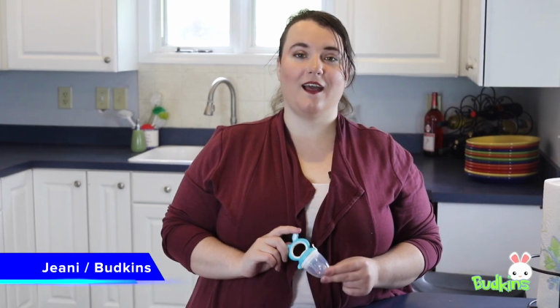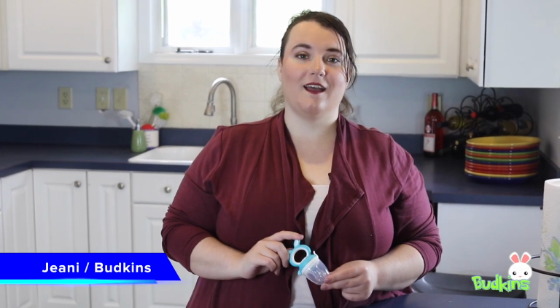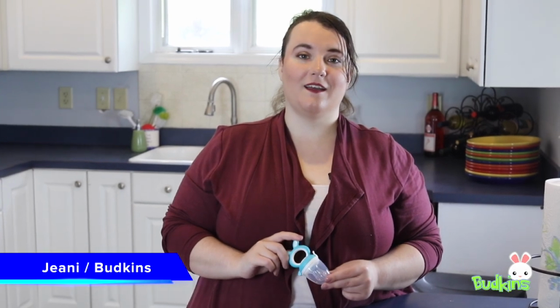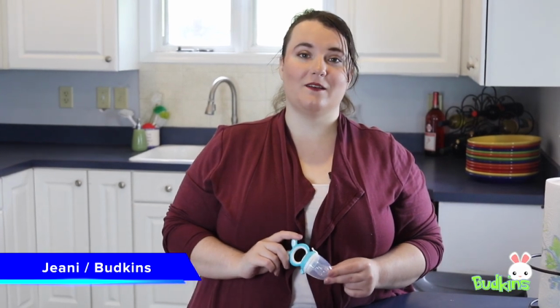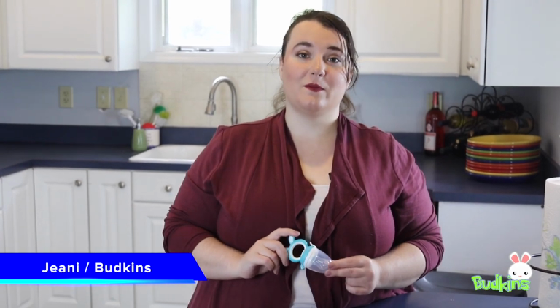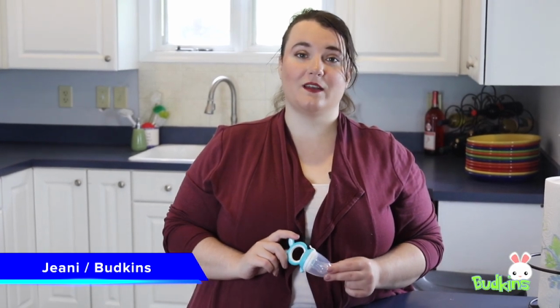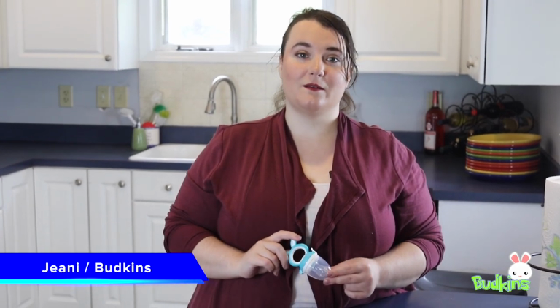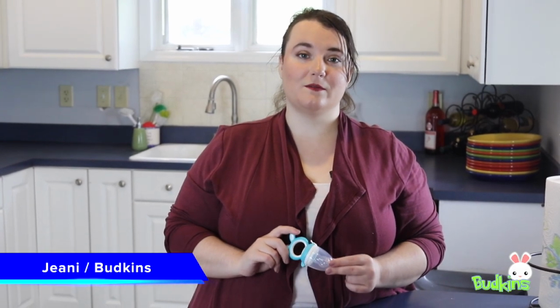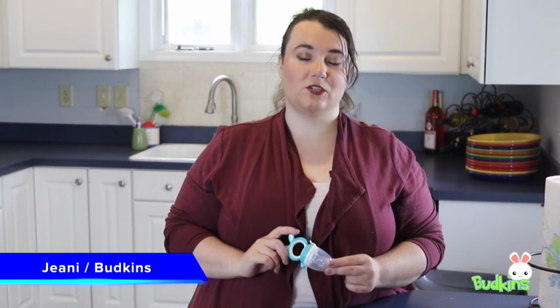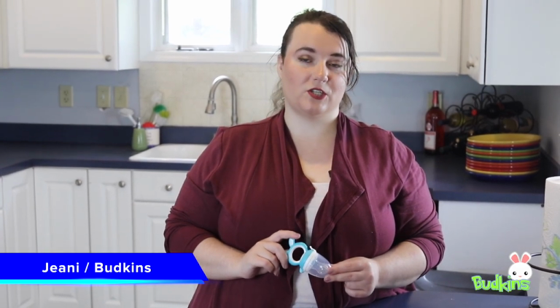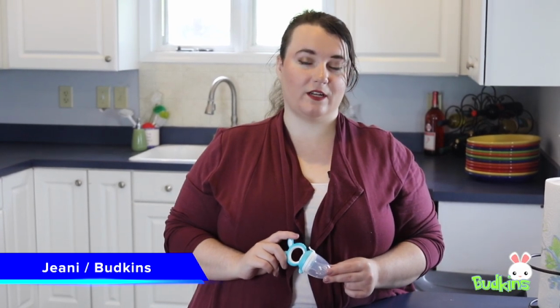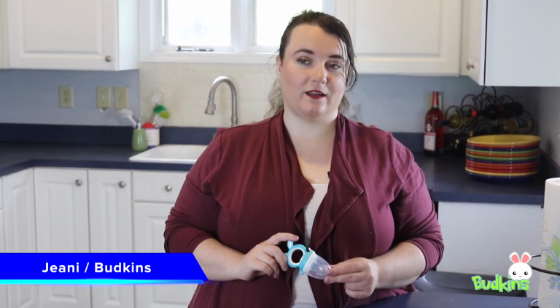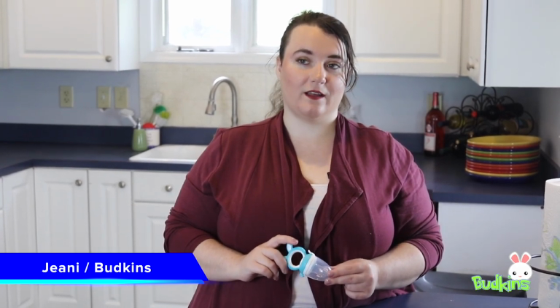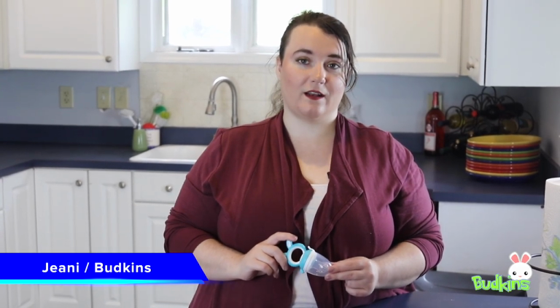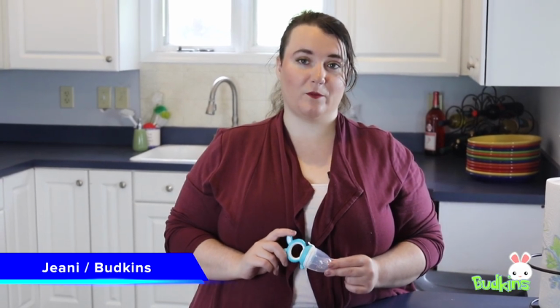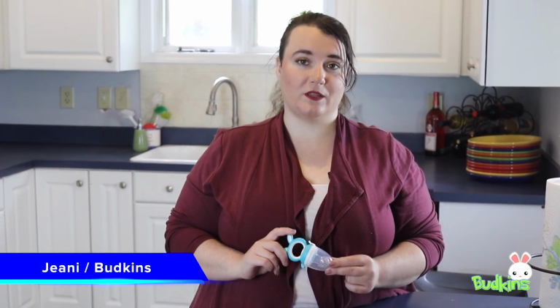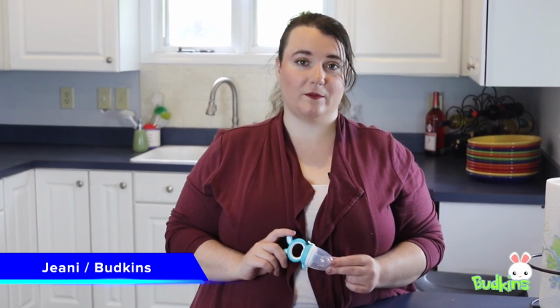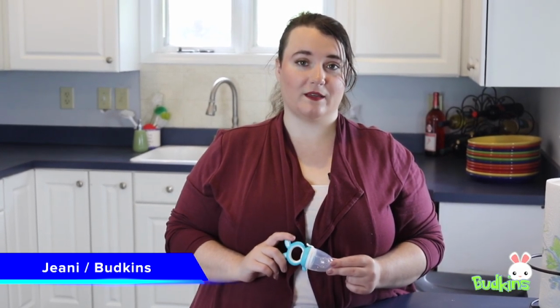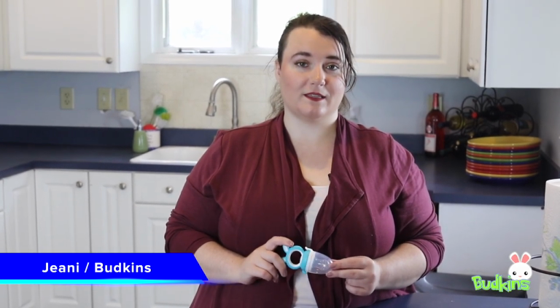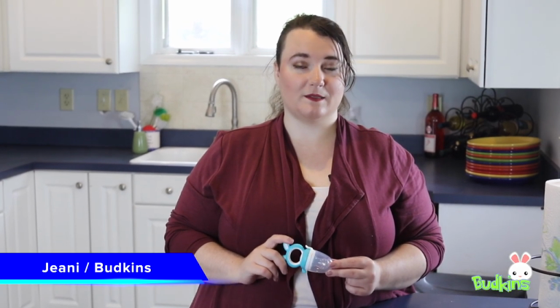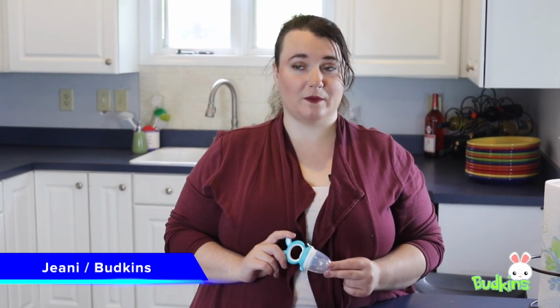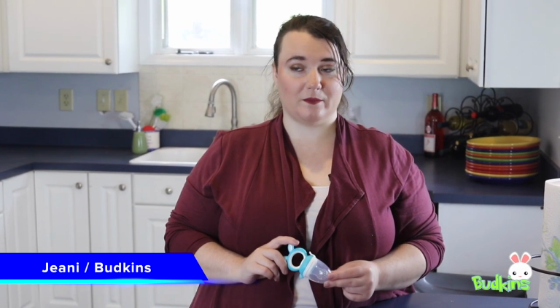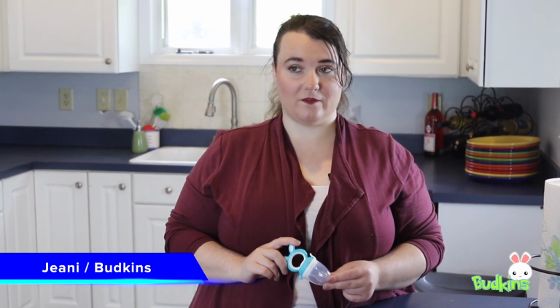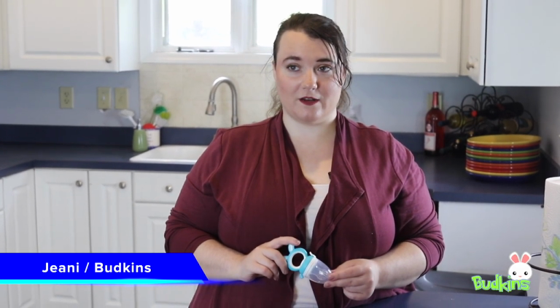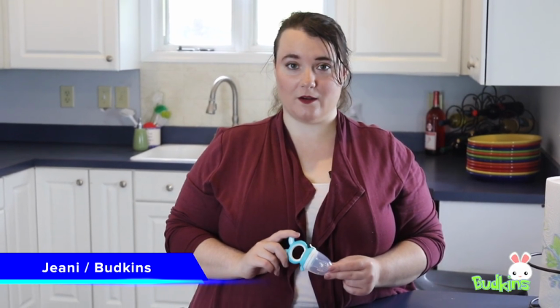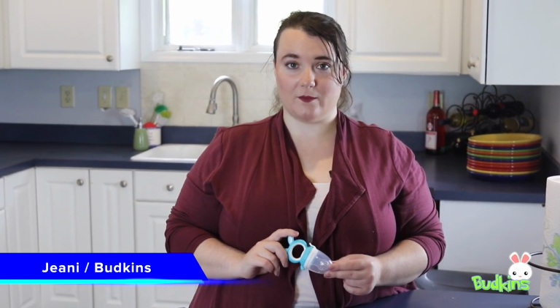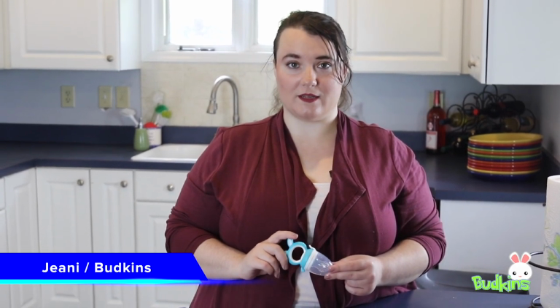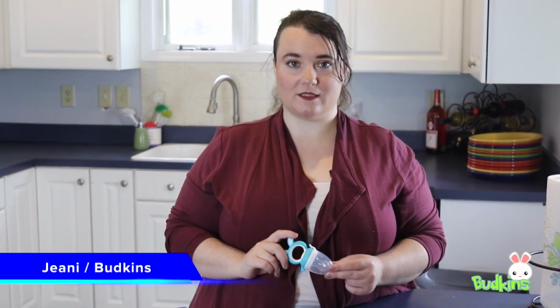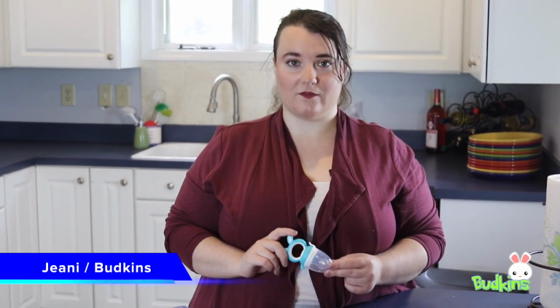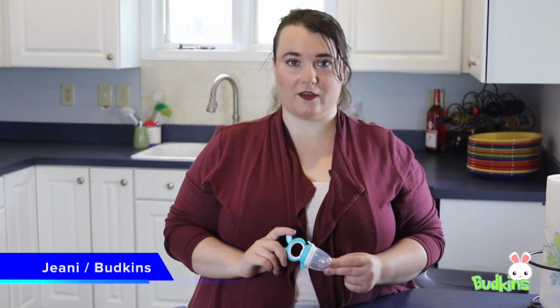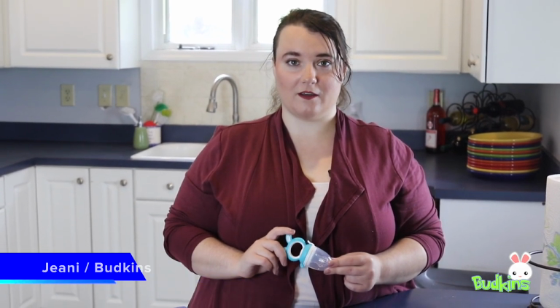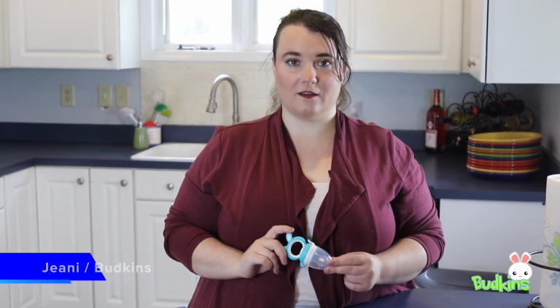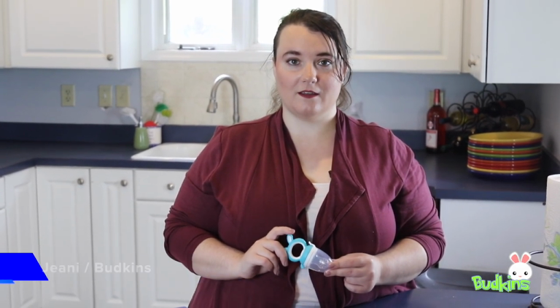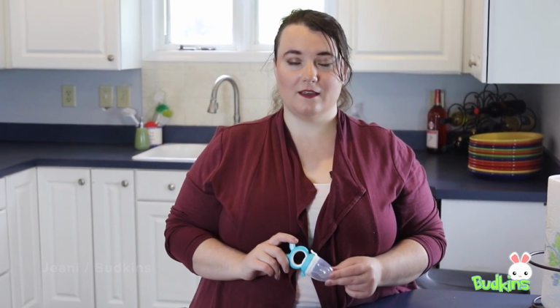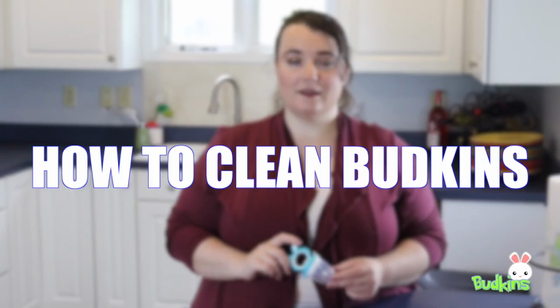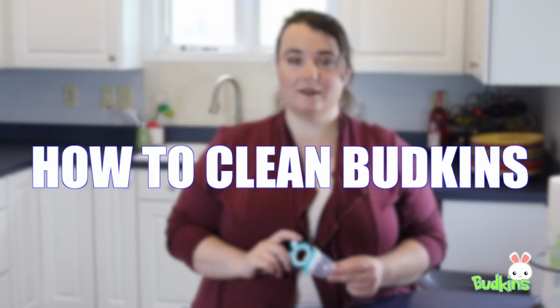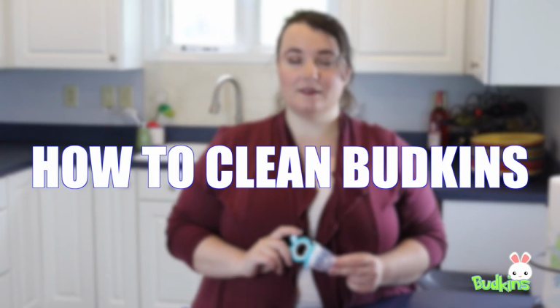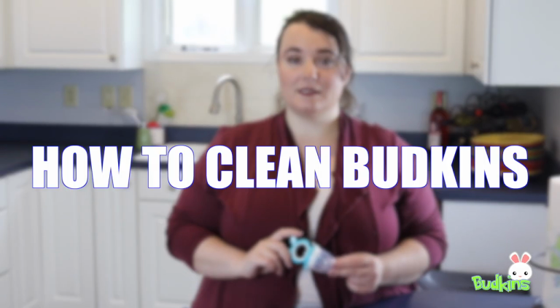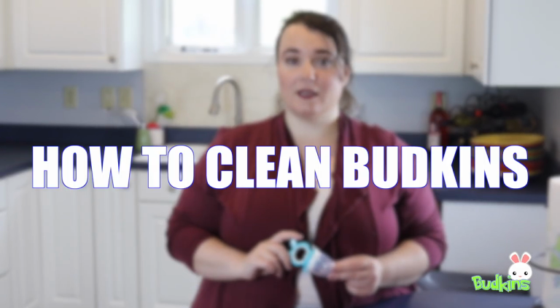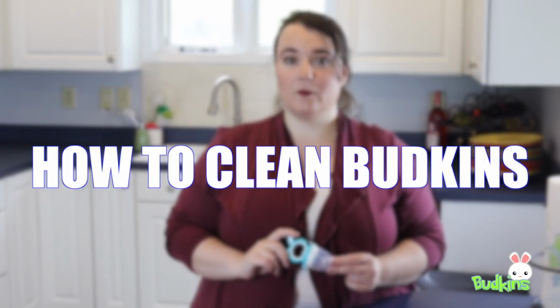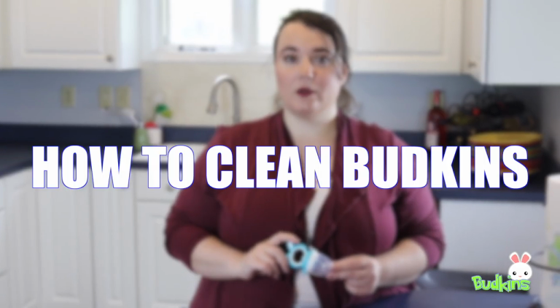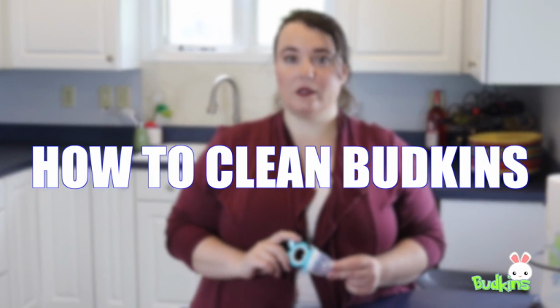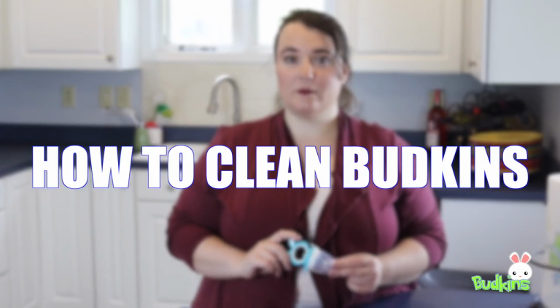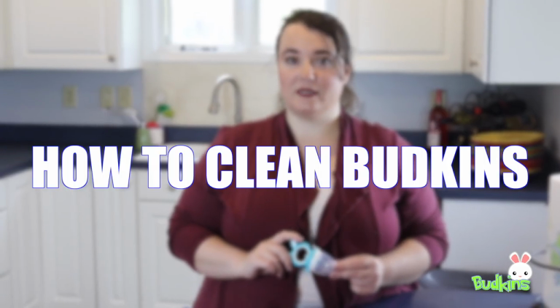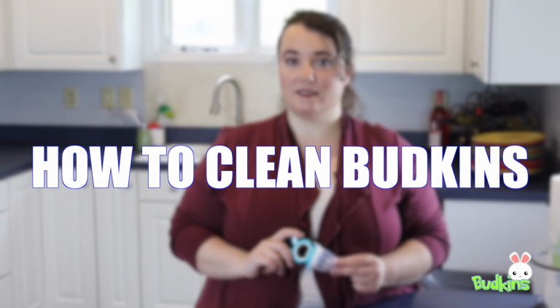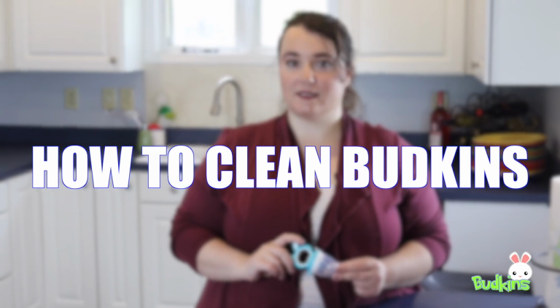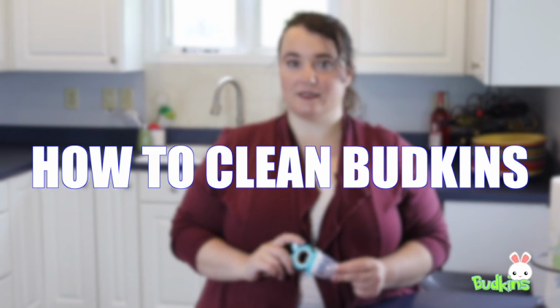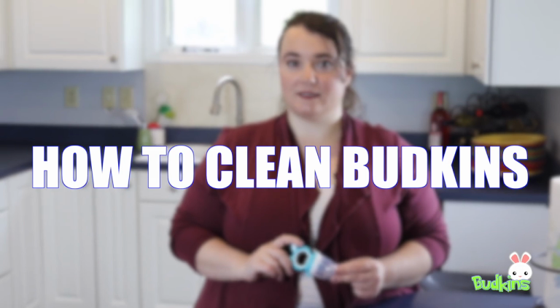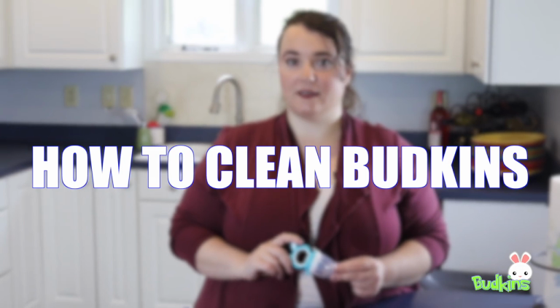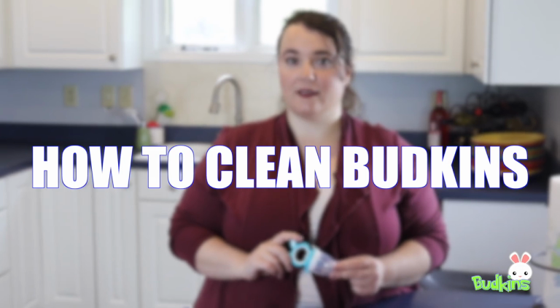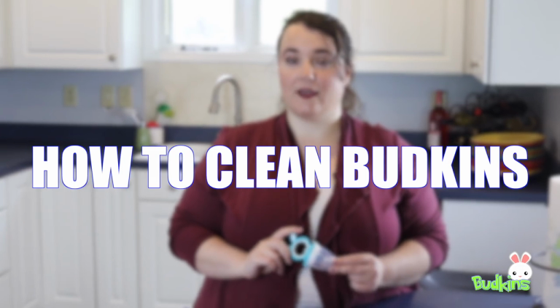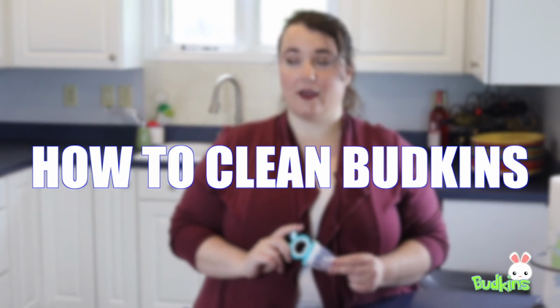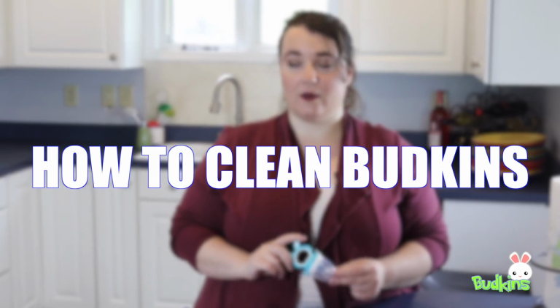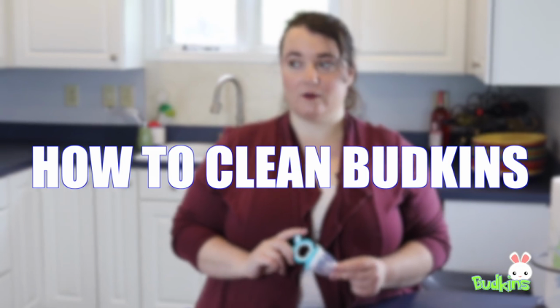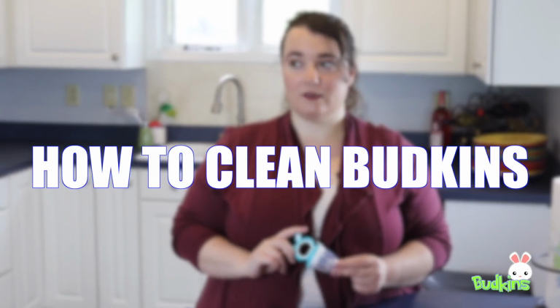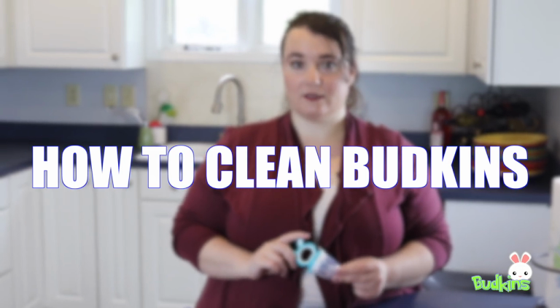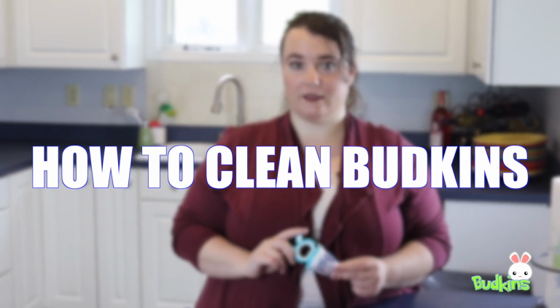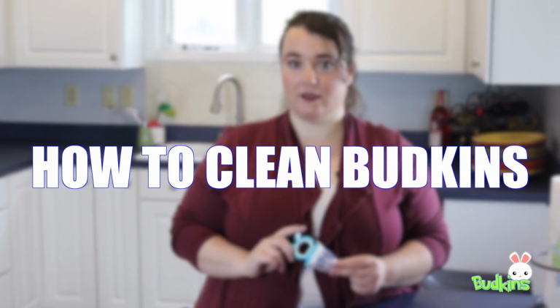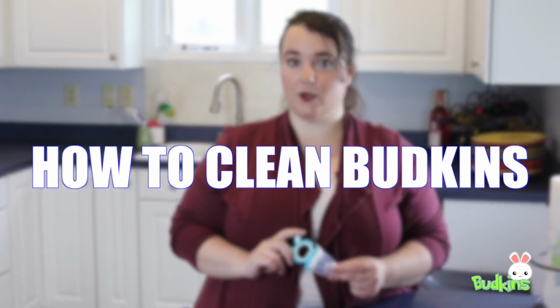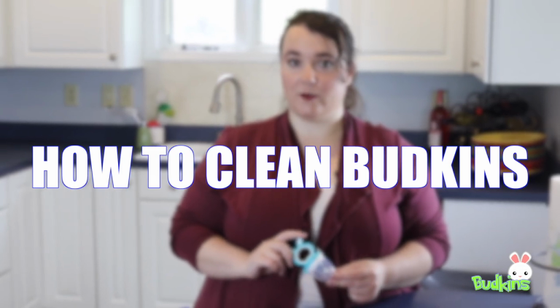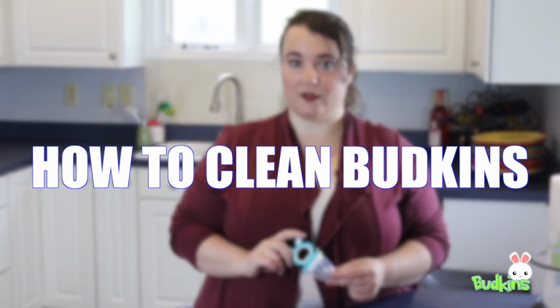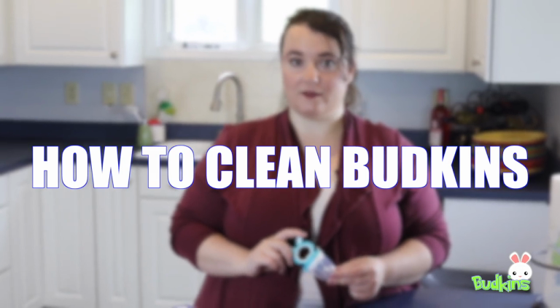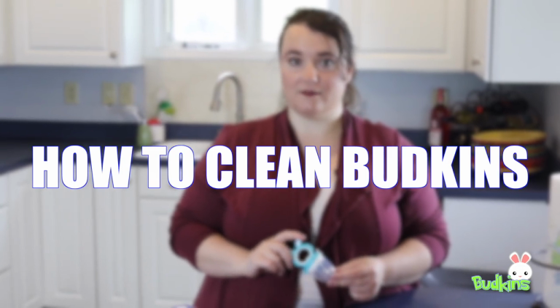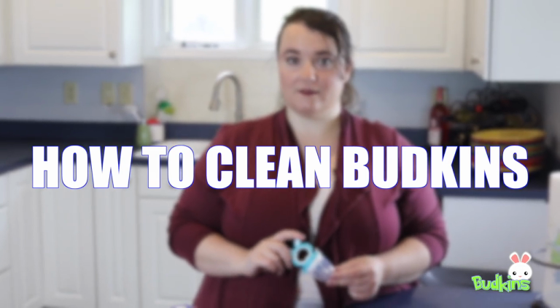Hi, my name is Gina and I'm with the Buckens Baby Feeder and Pacifier. Today we're going to be discussing how to clean your Buckens.